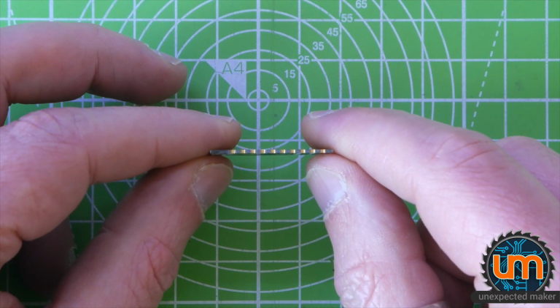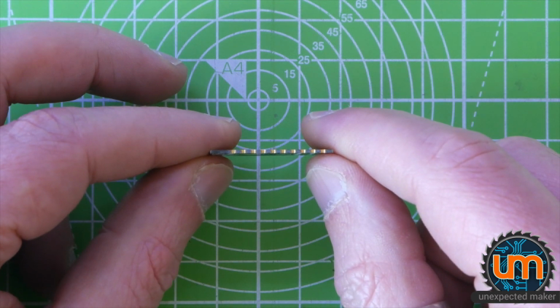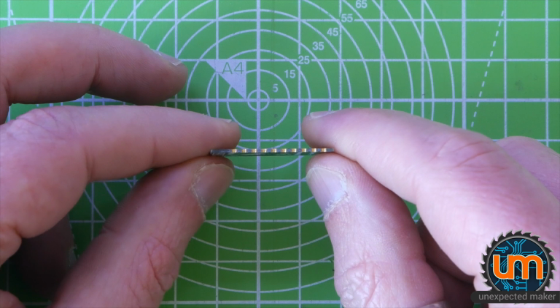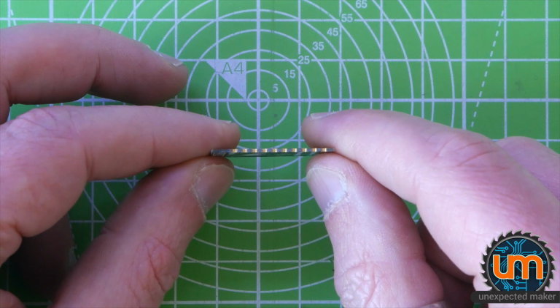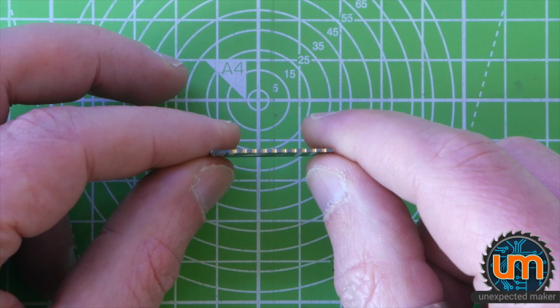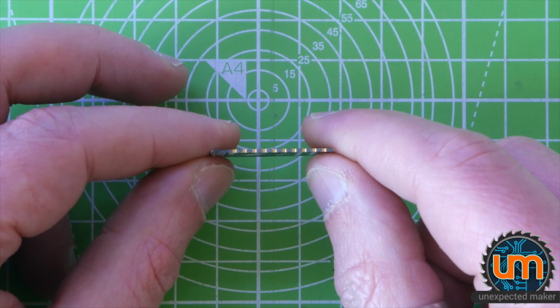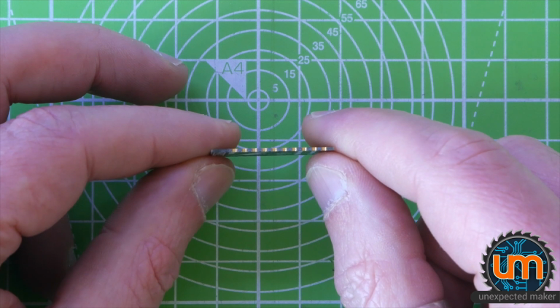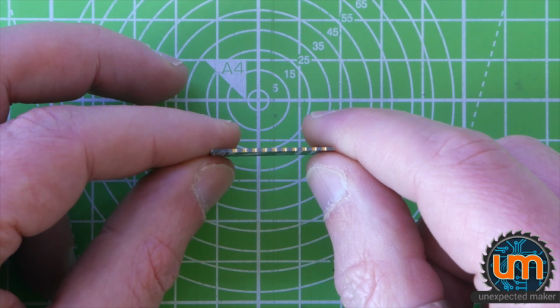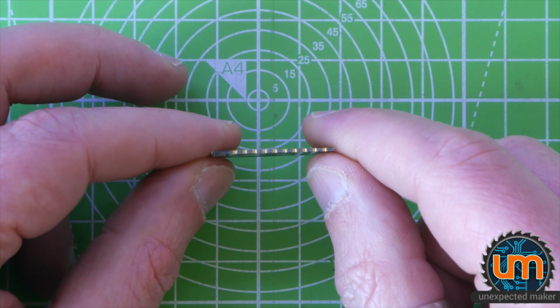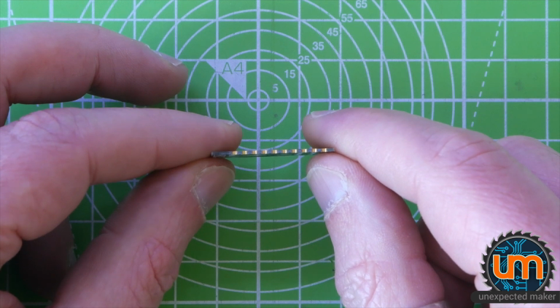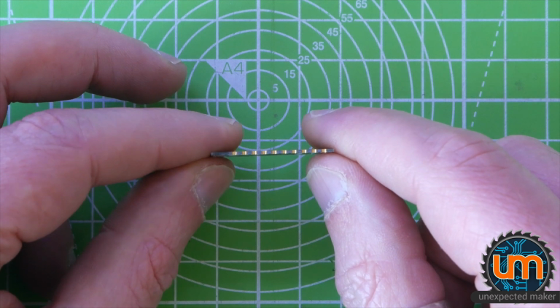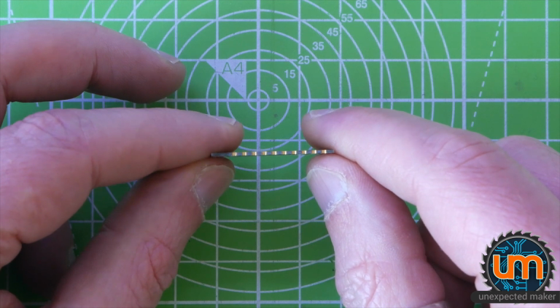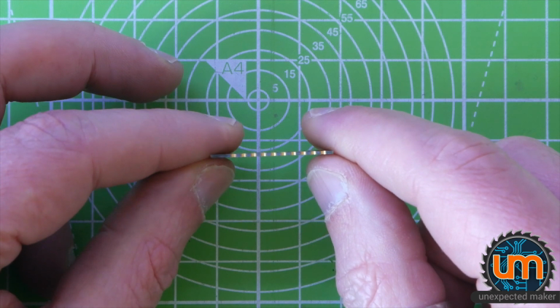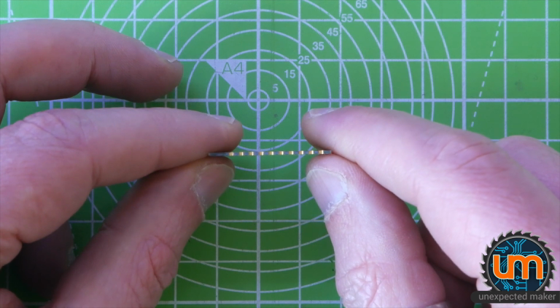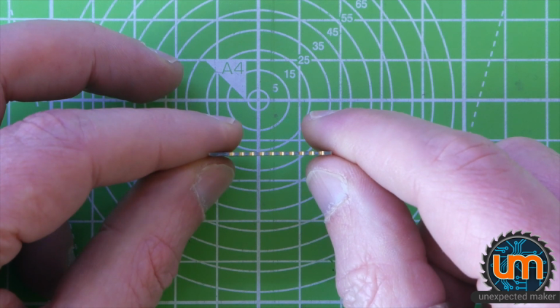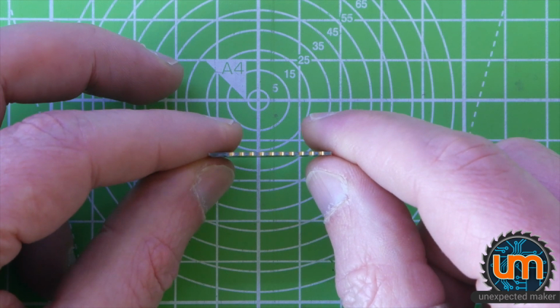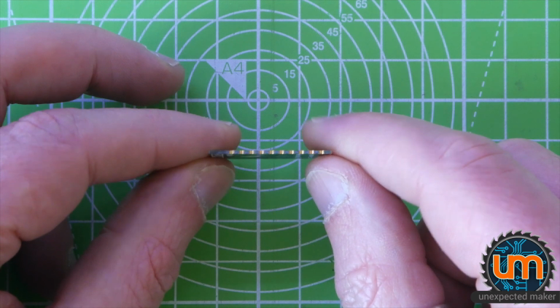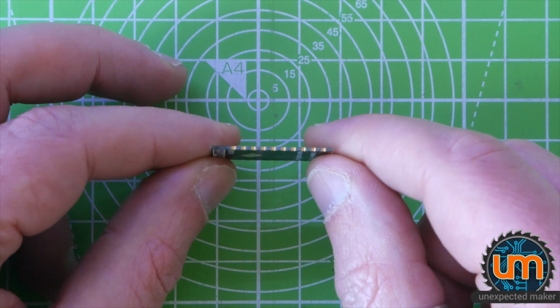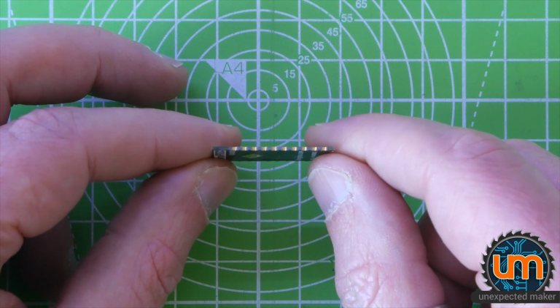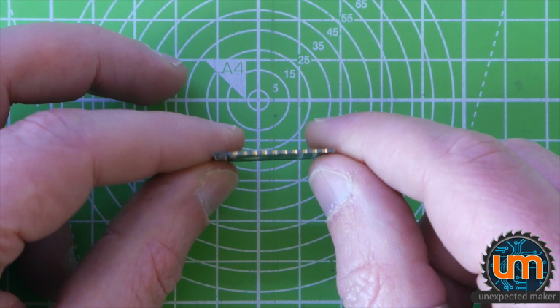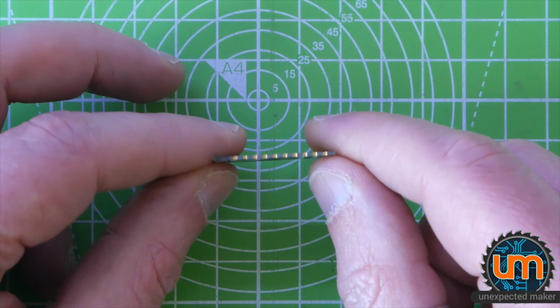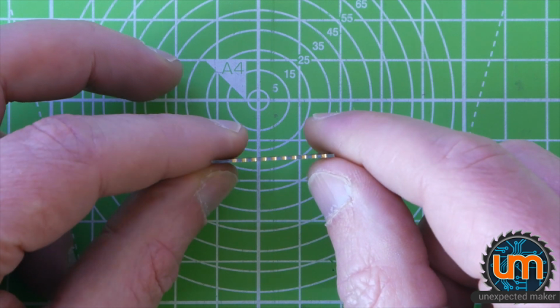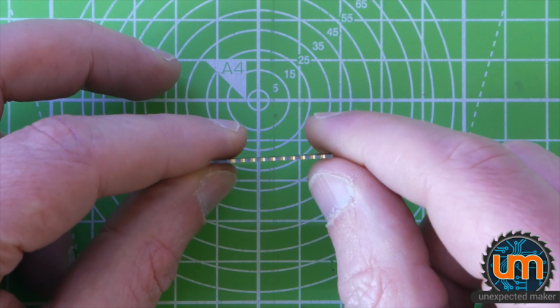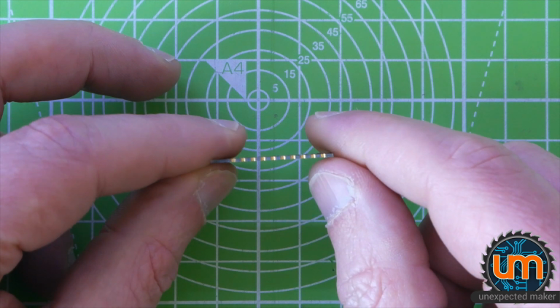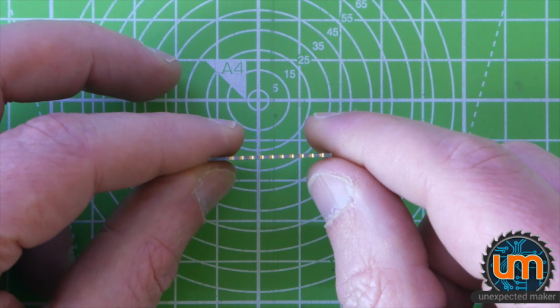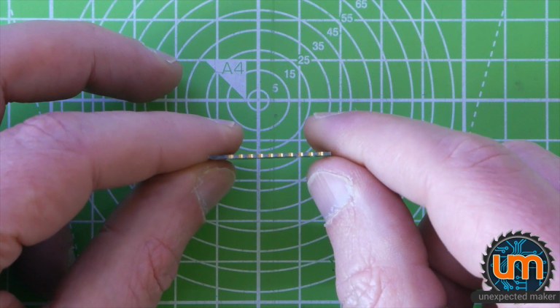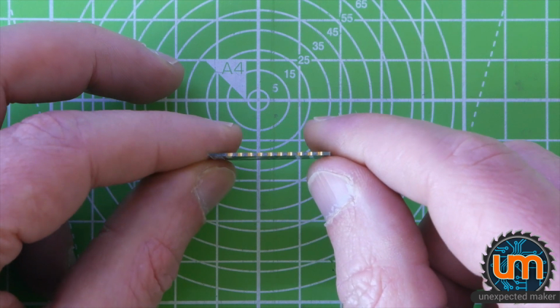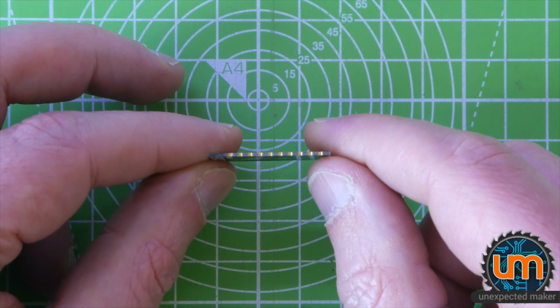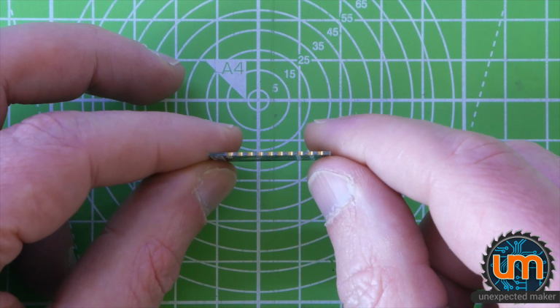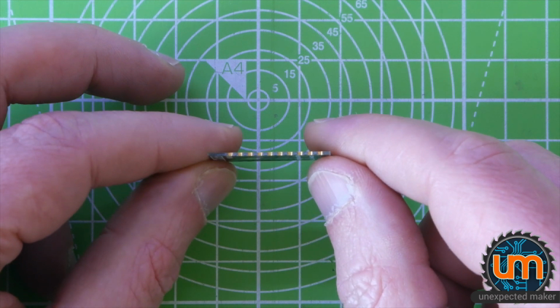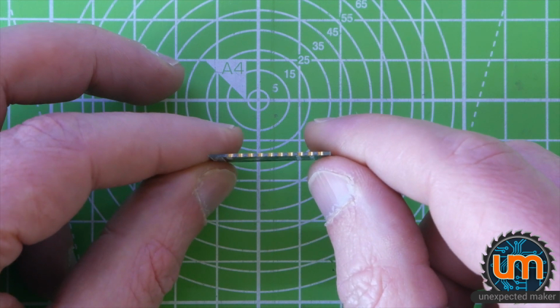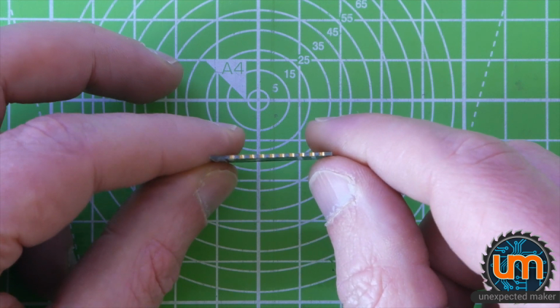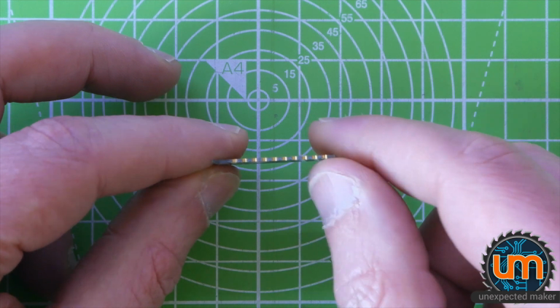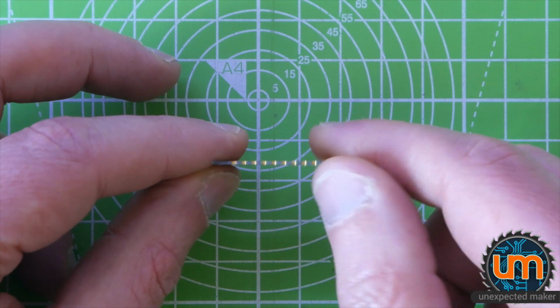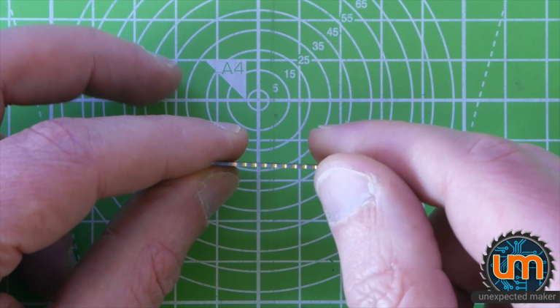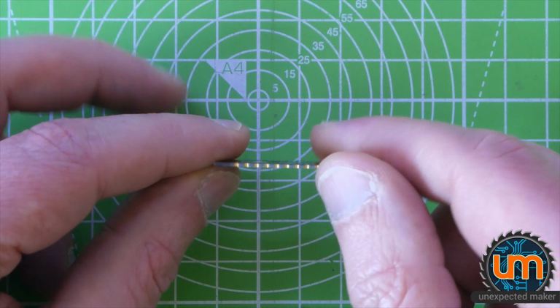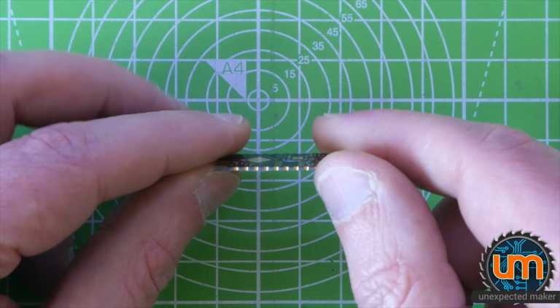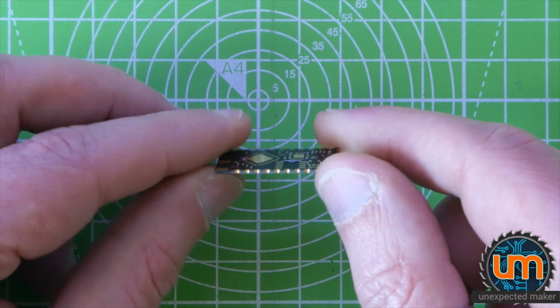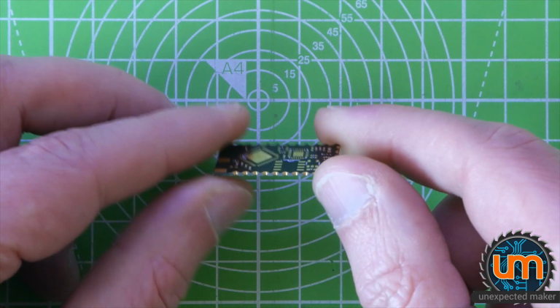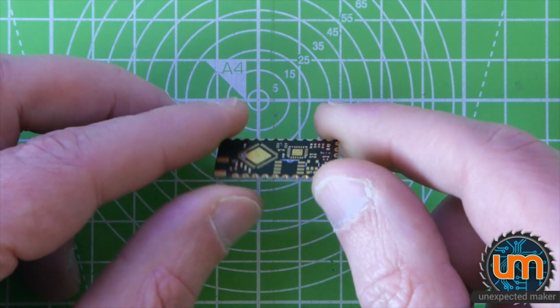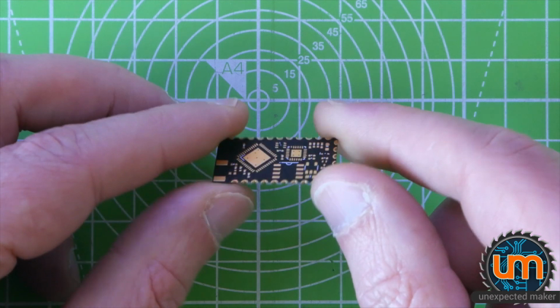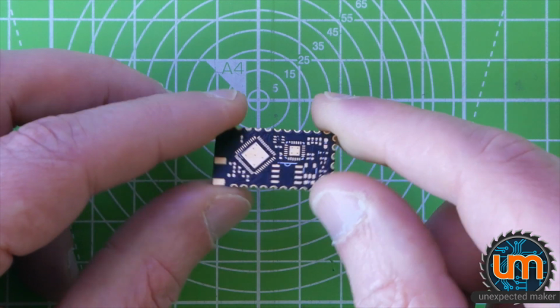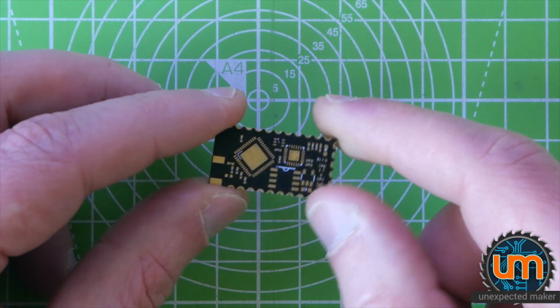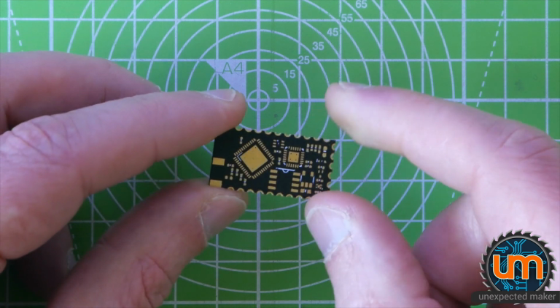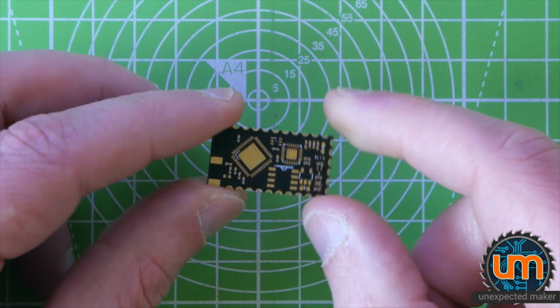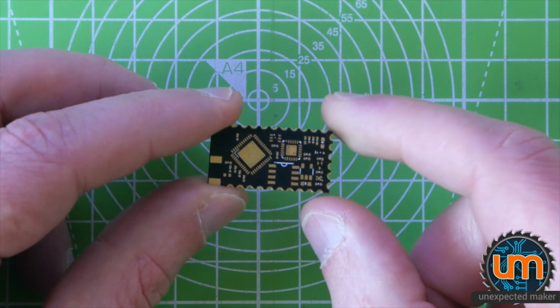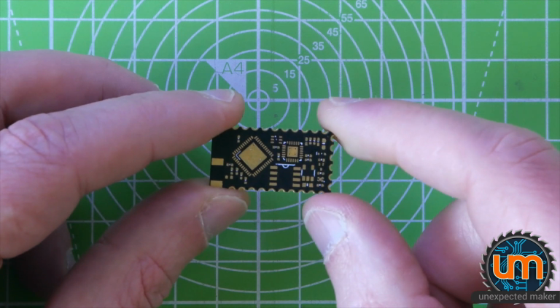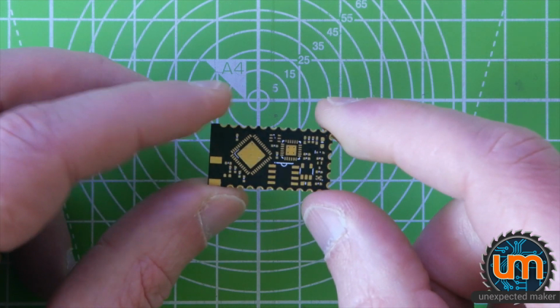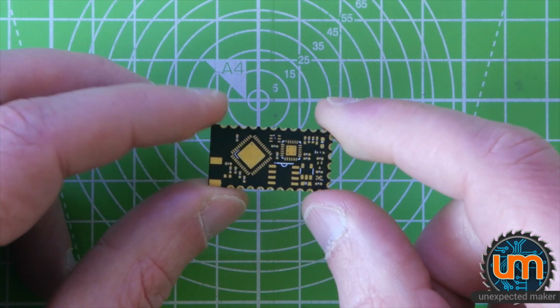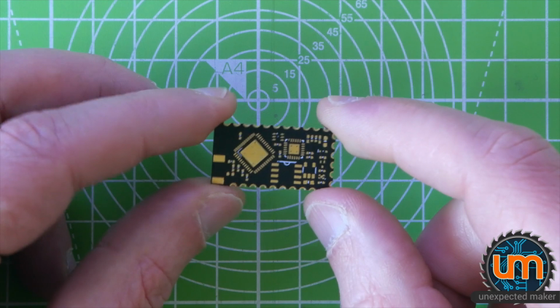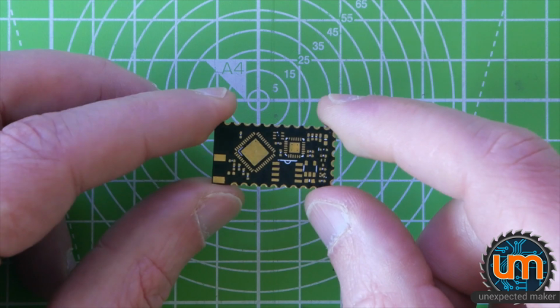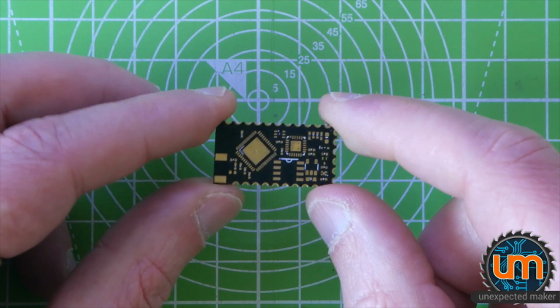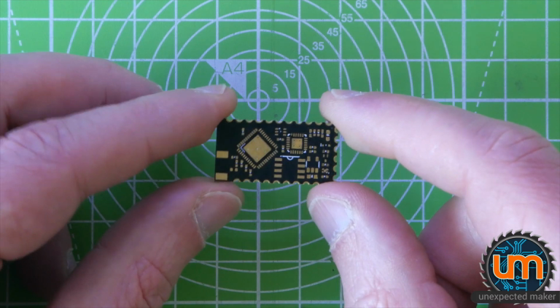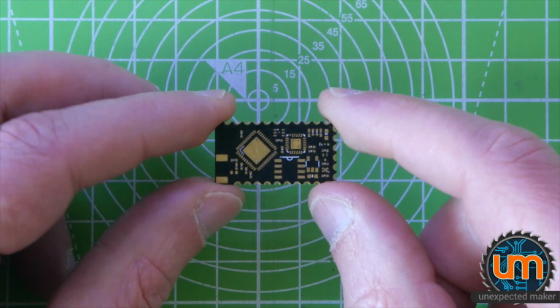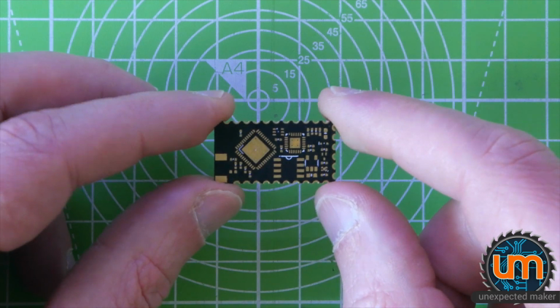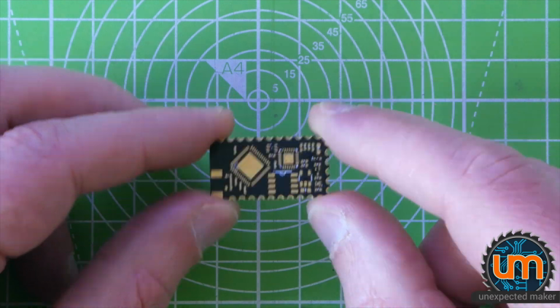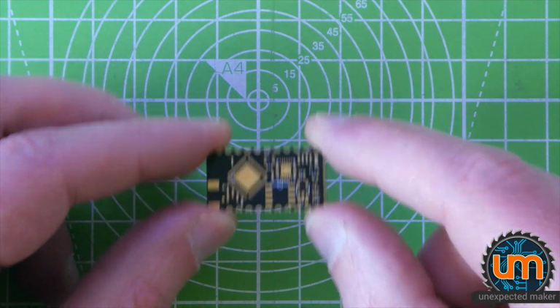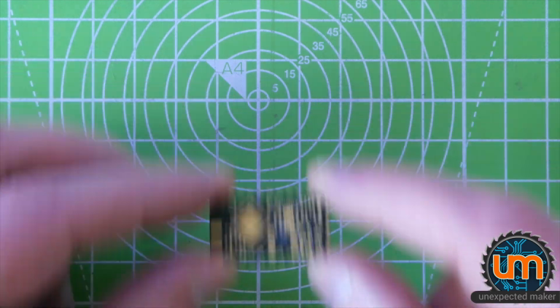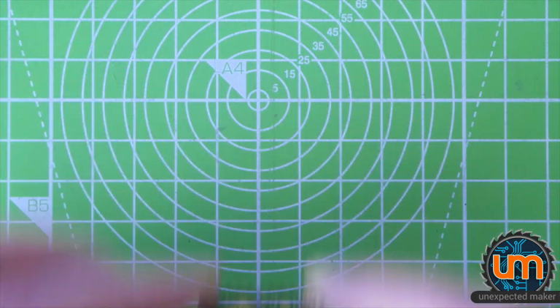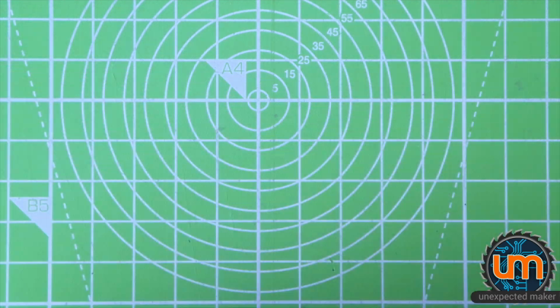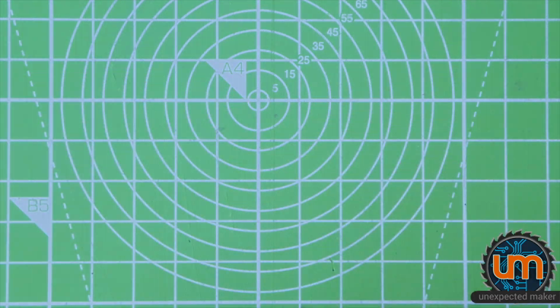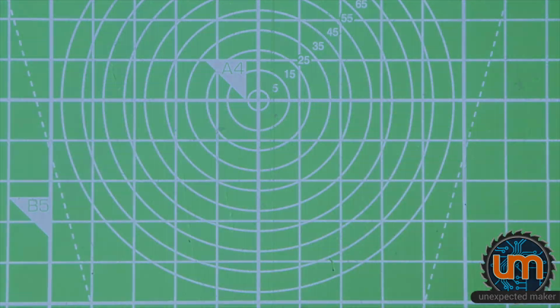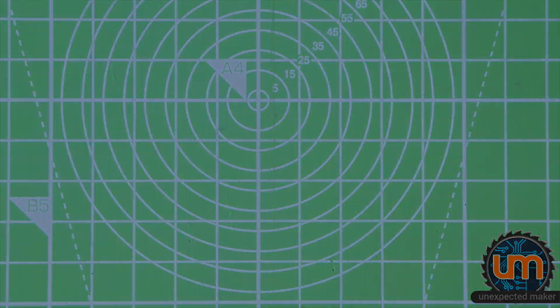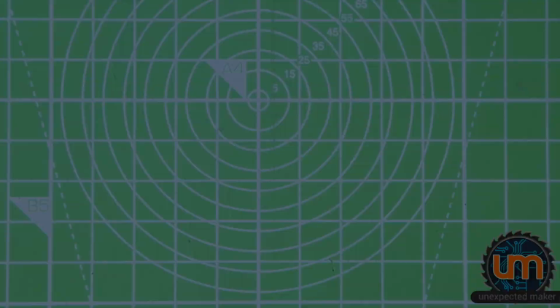I've not built or made a board this thin before, so that's pretty cool. Castellated edges obviously. Let's build it, shall we?